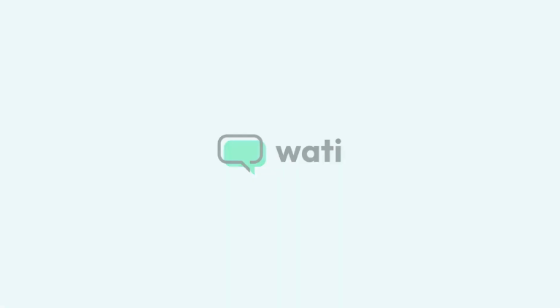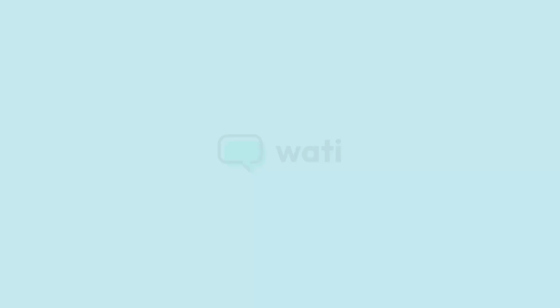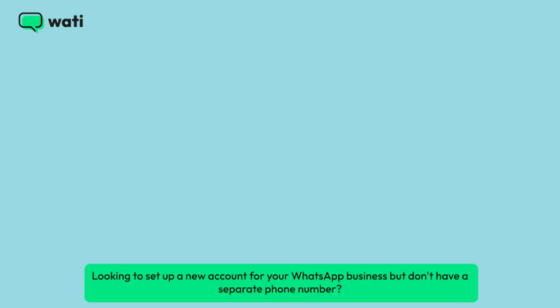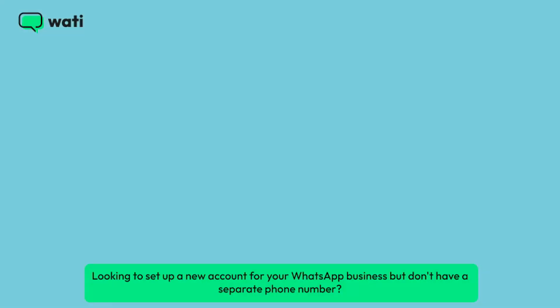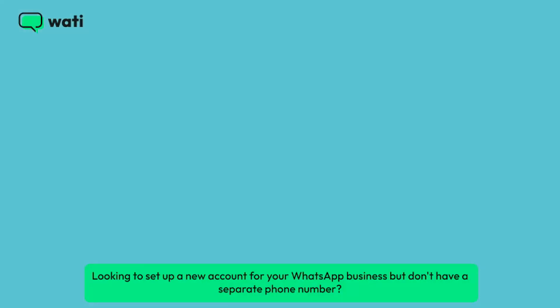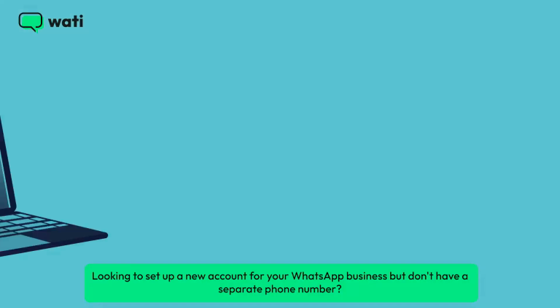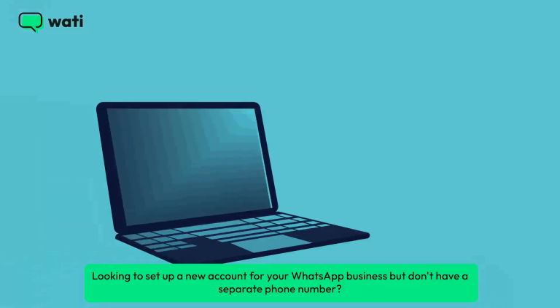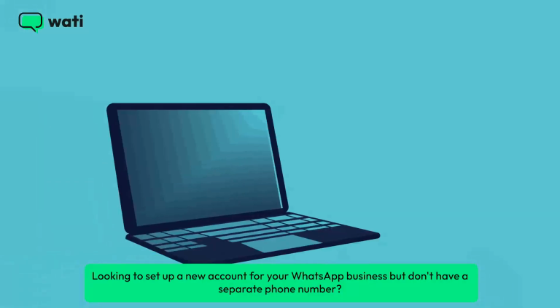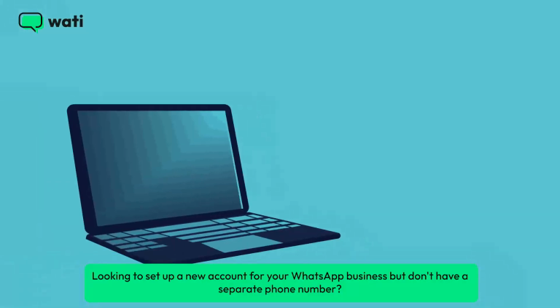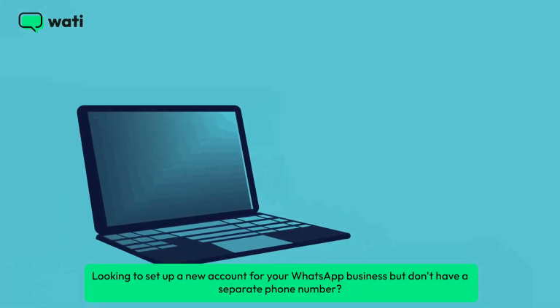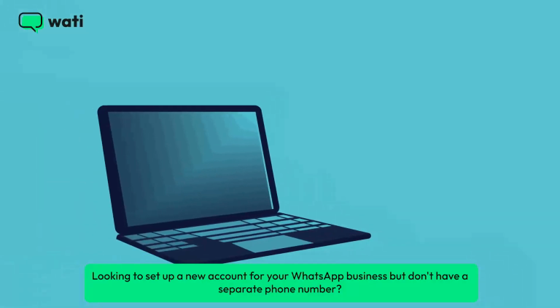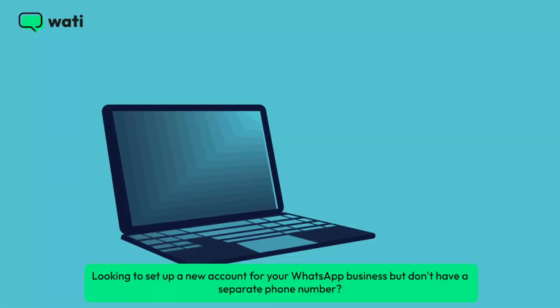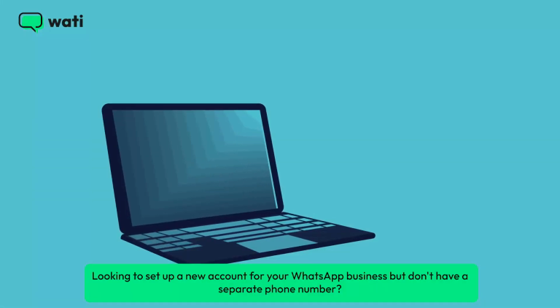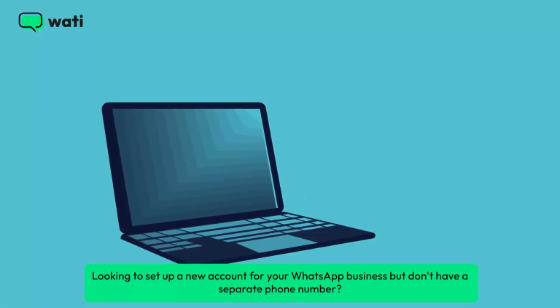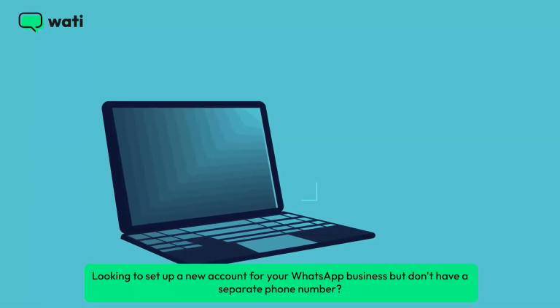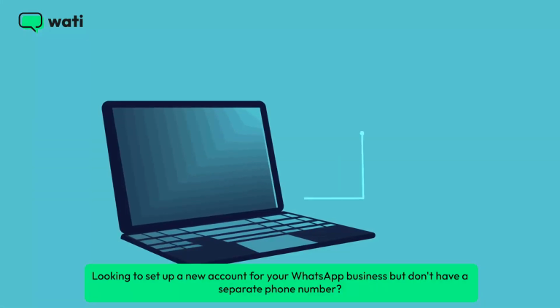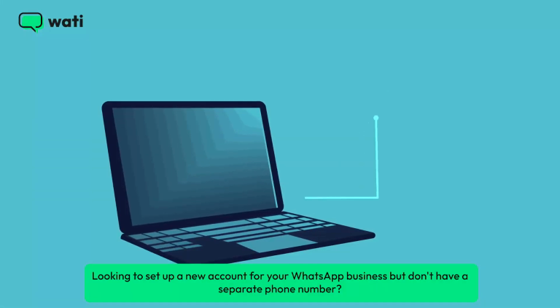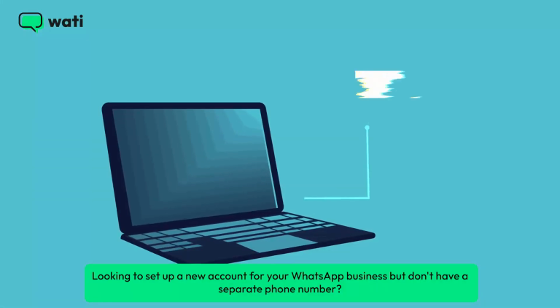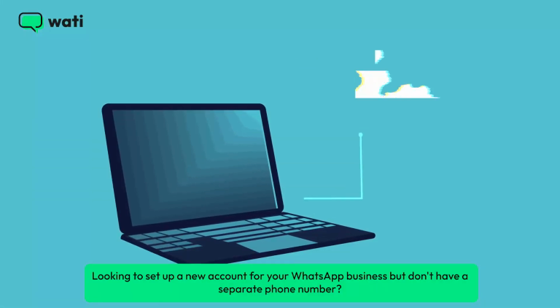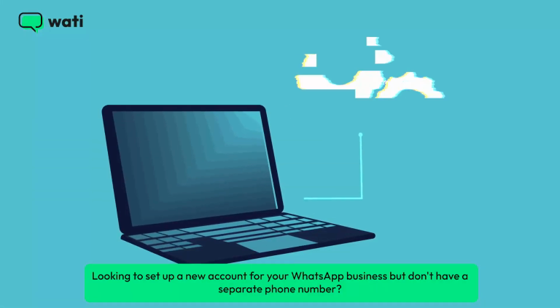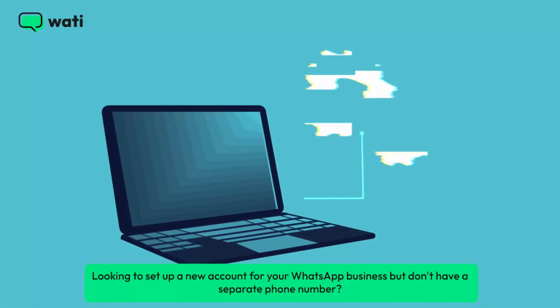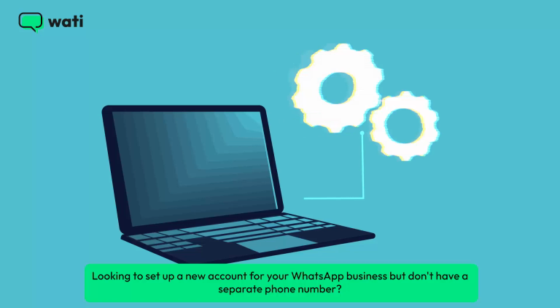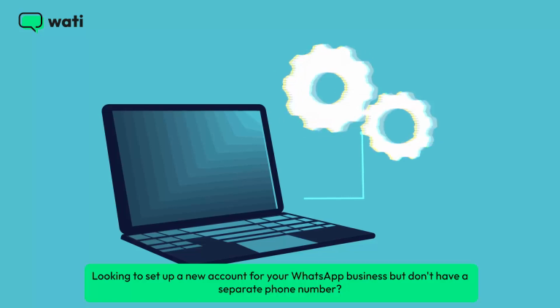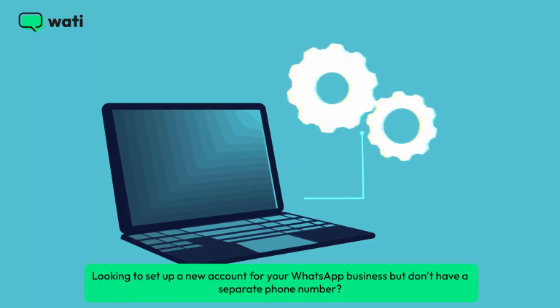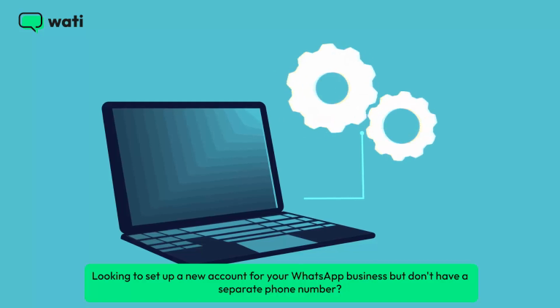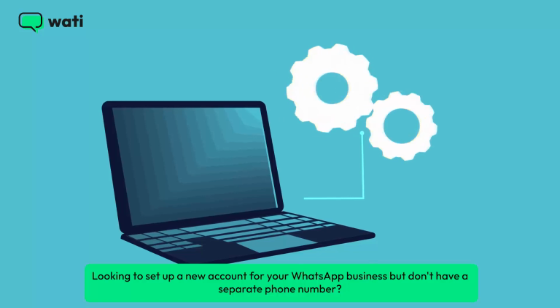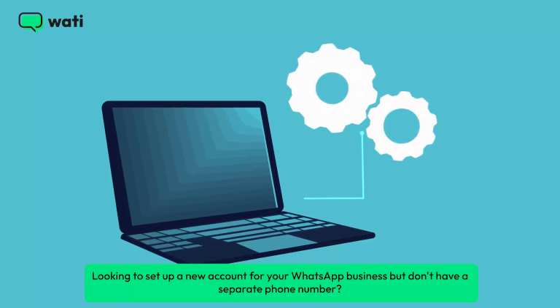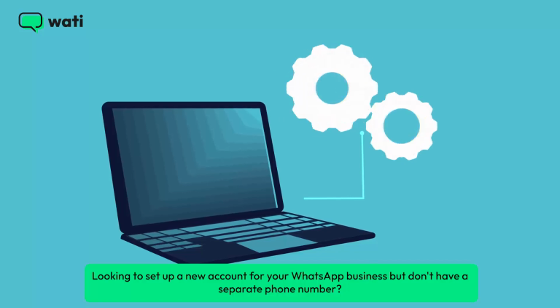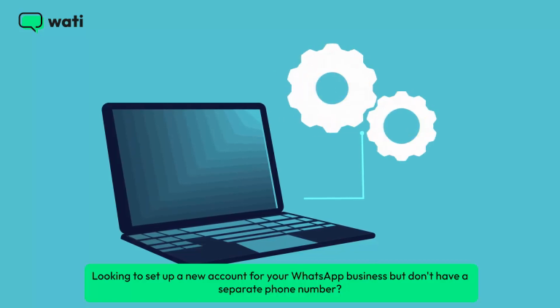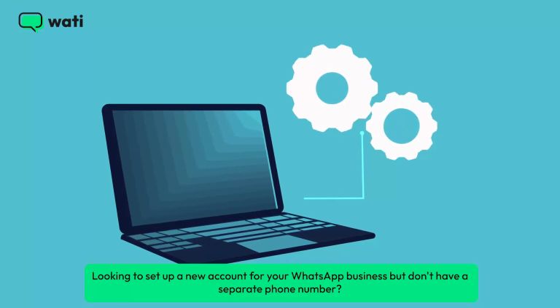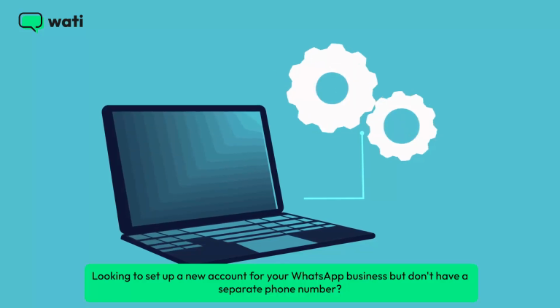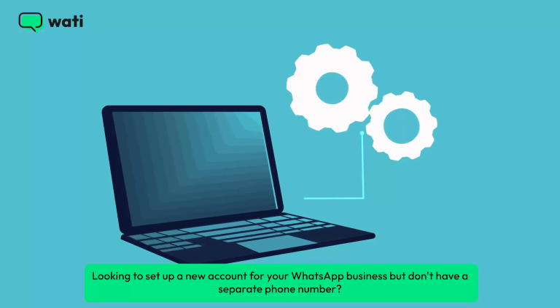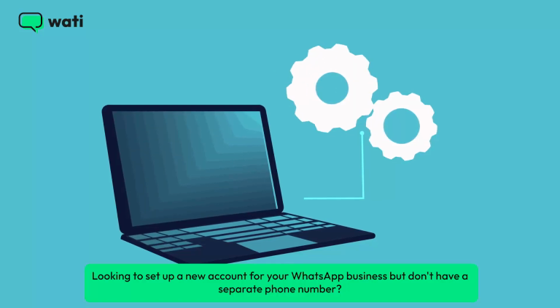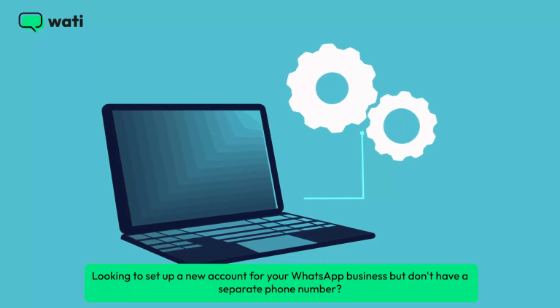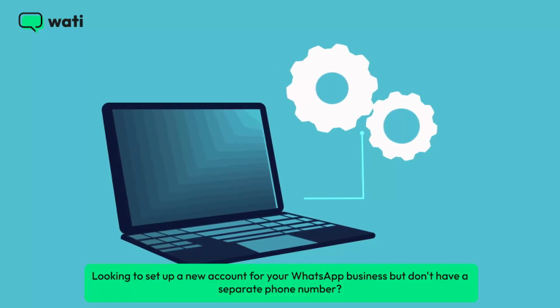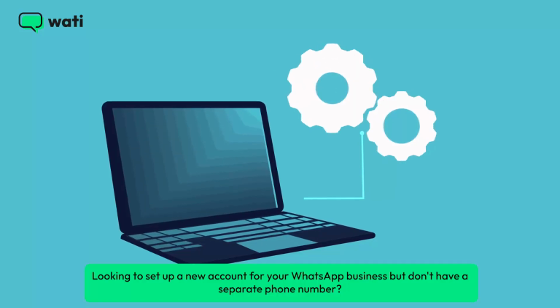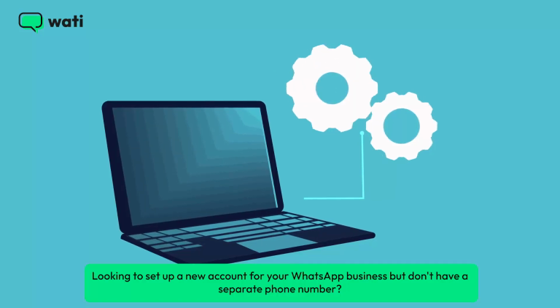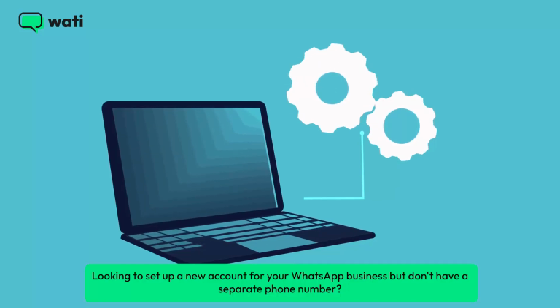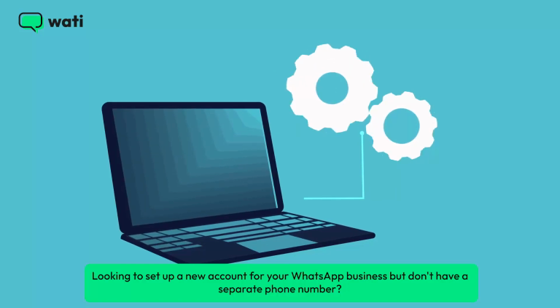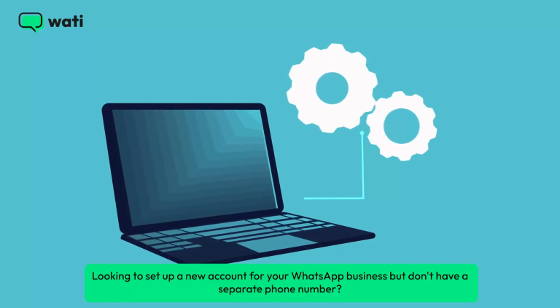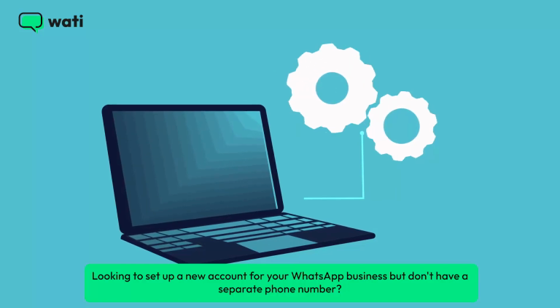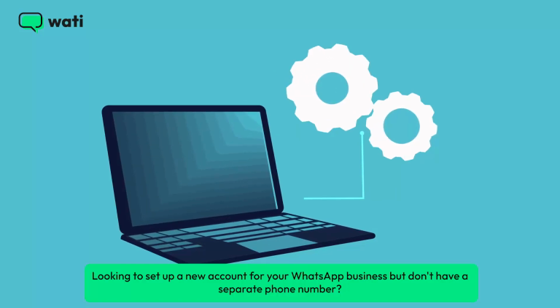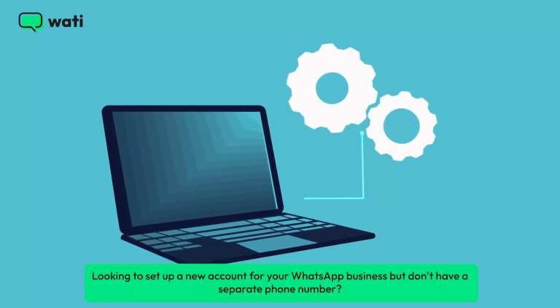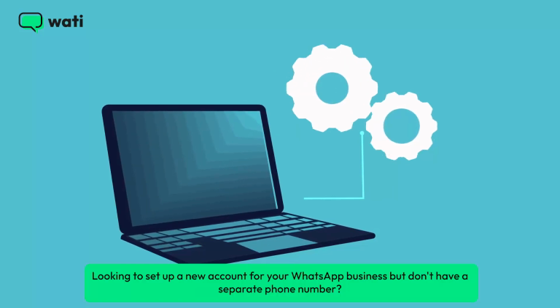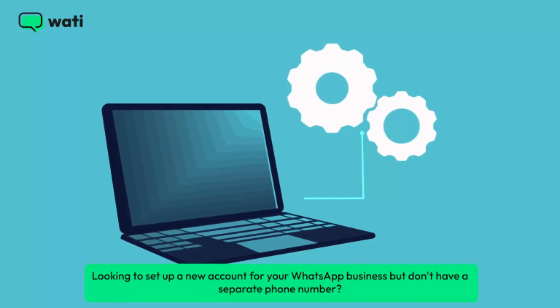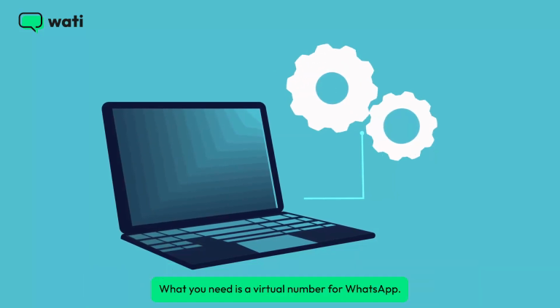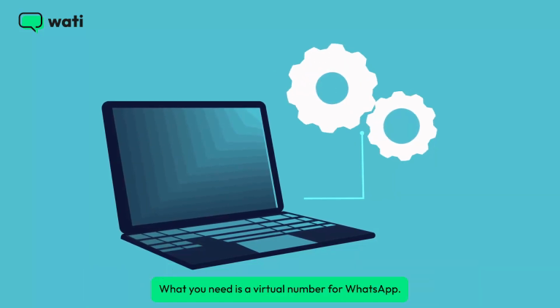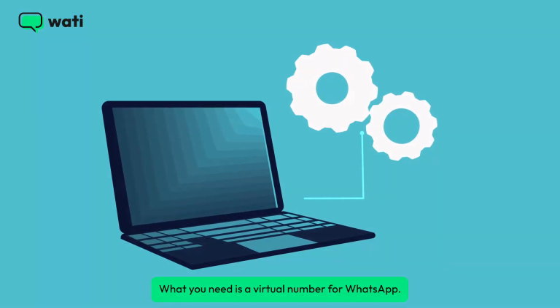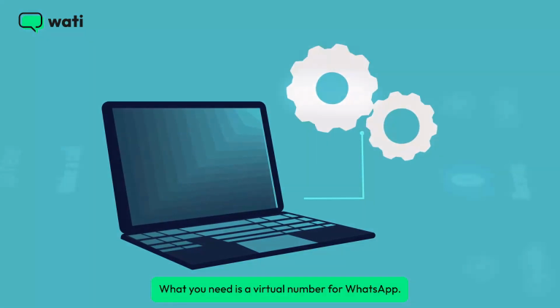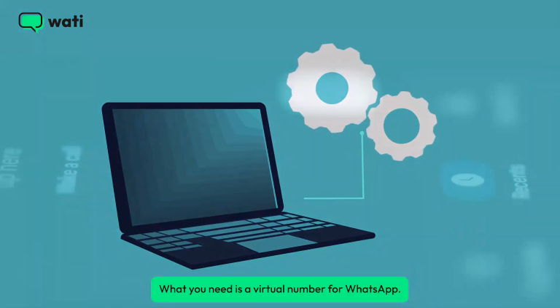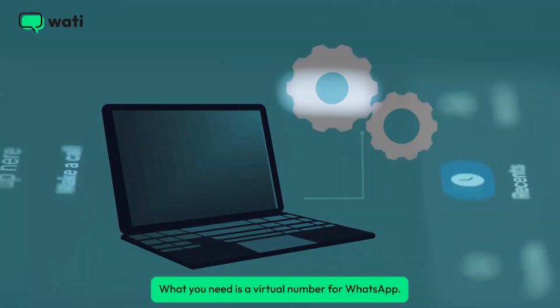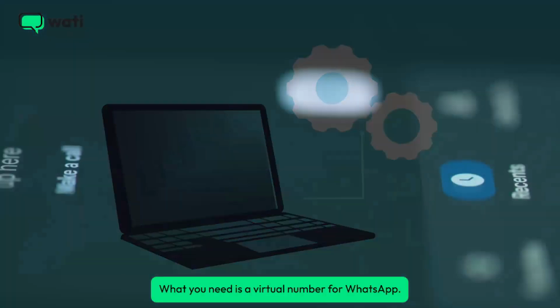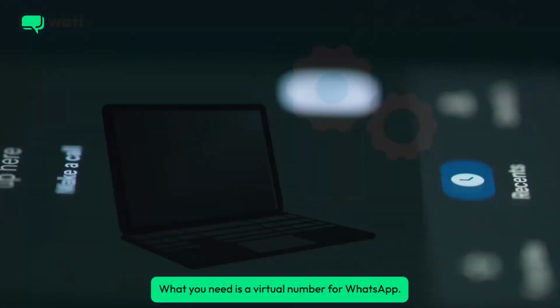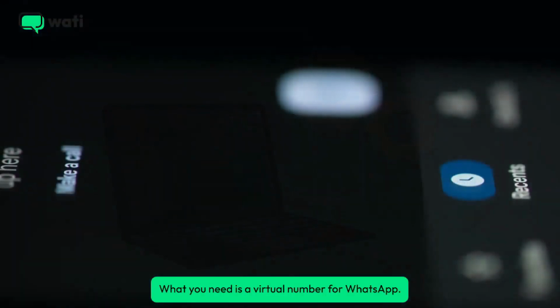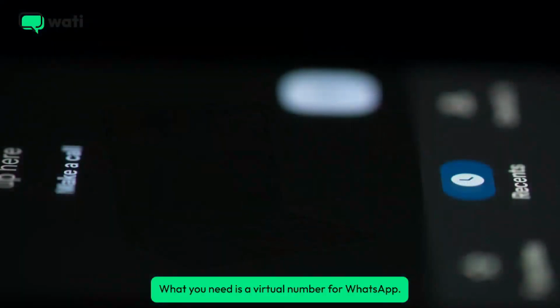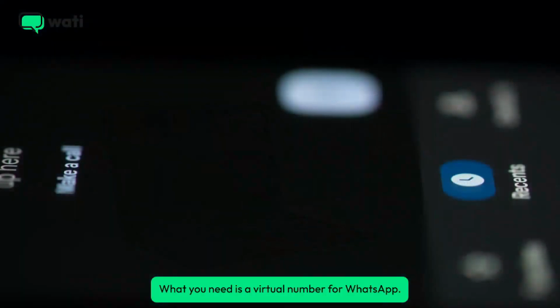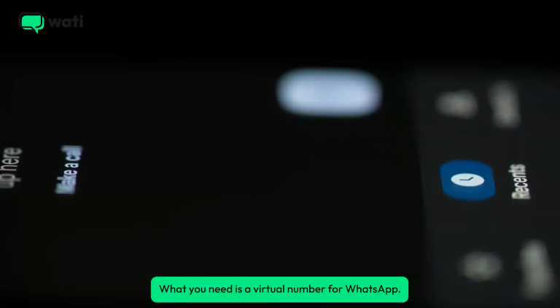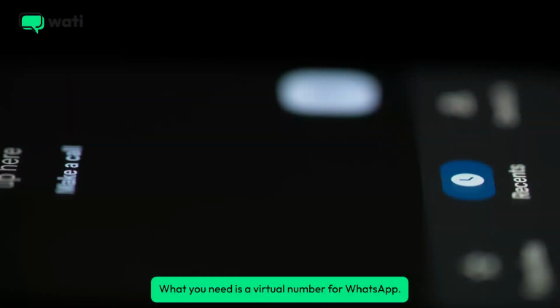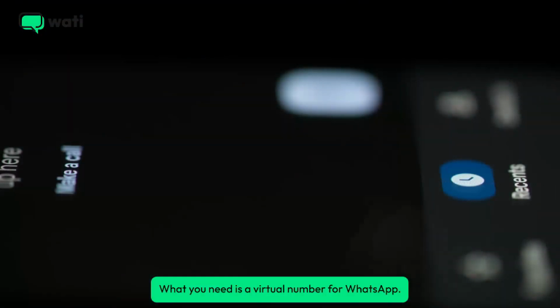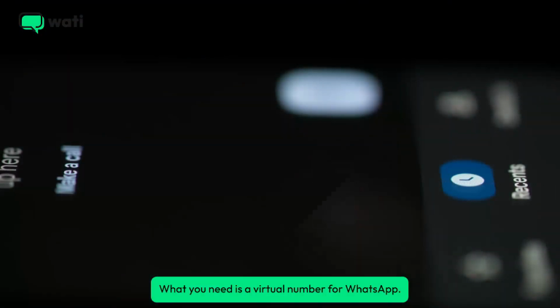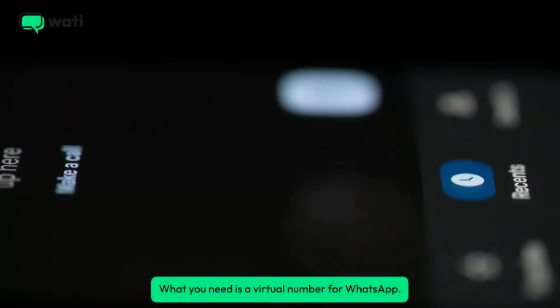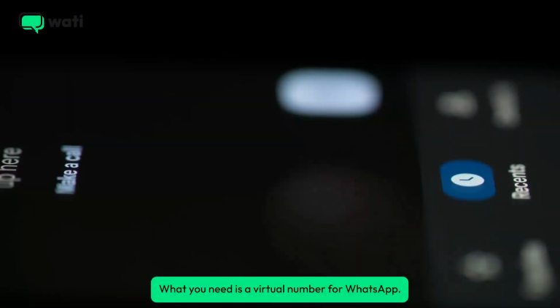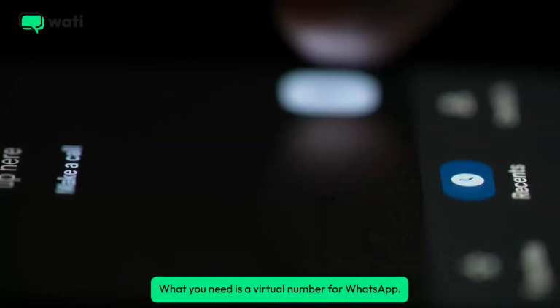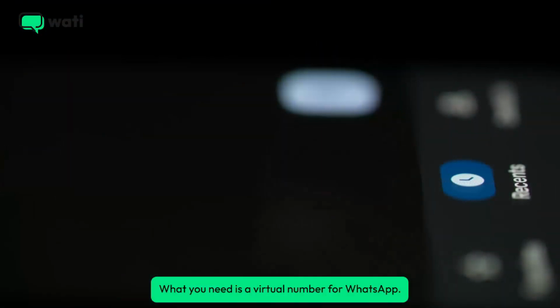Looking to set up a new account for your WhatsApp business but don't have a separate phone number? What you need is a virtual number for WhatsApp.